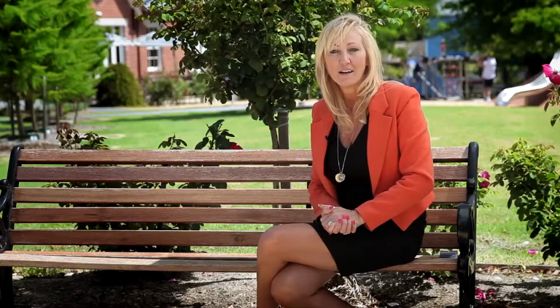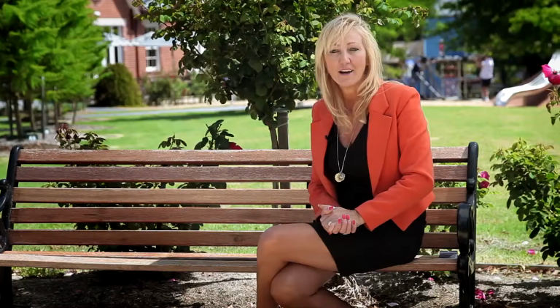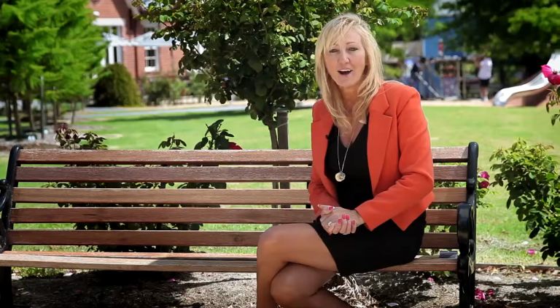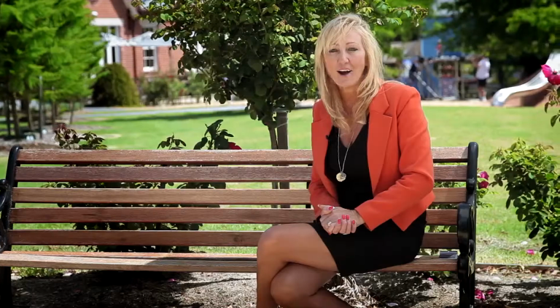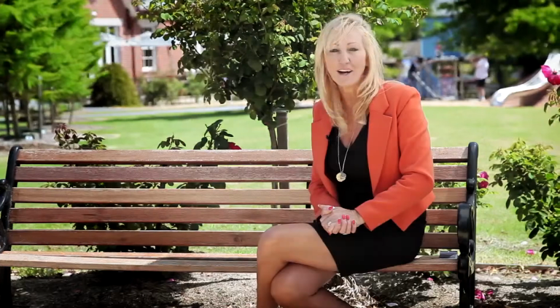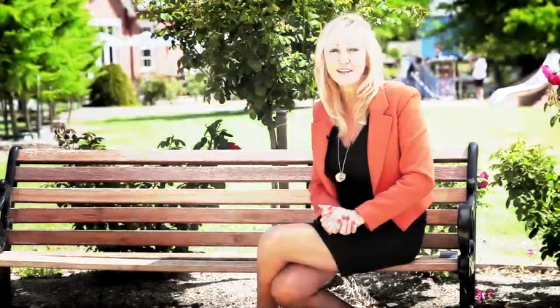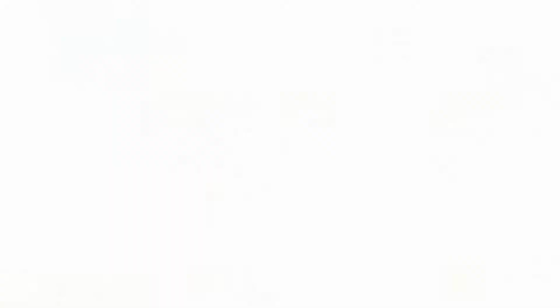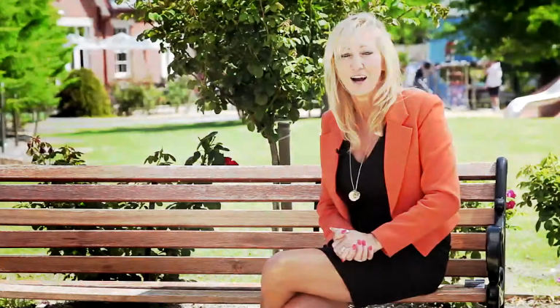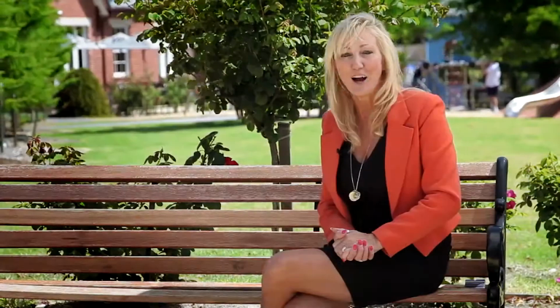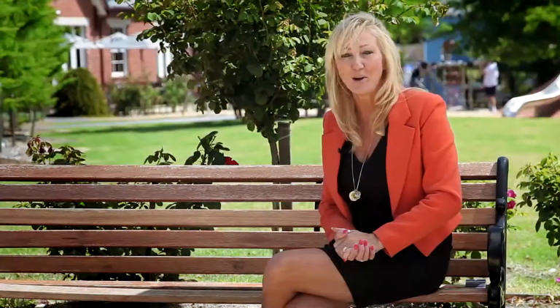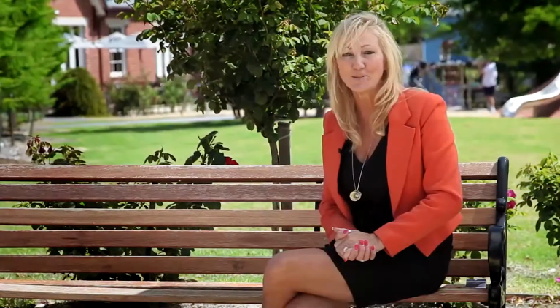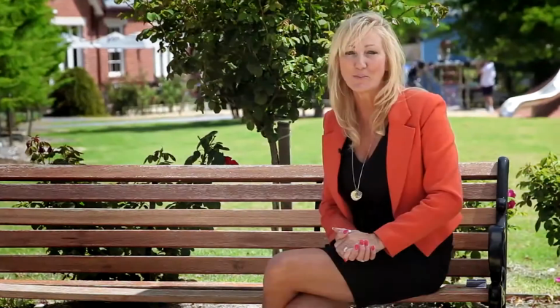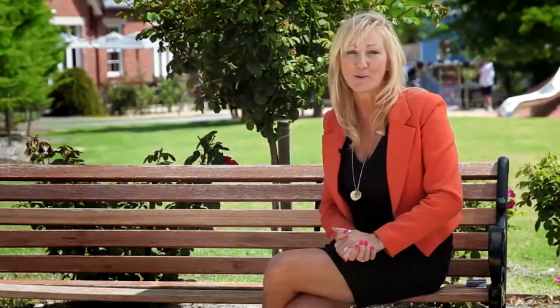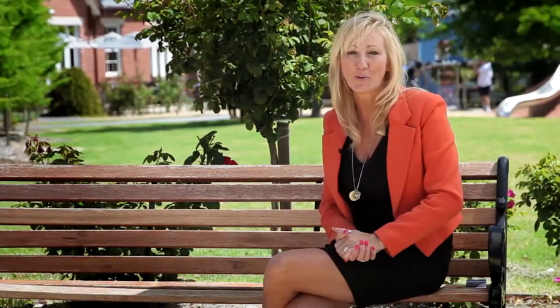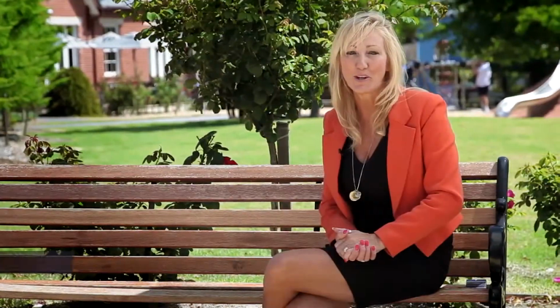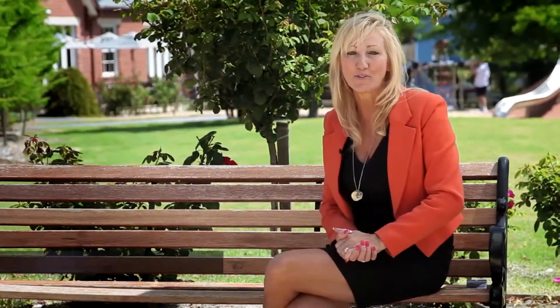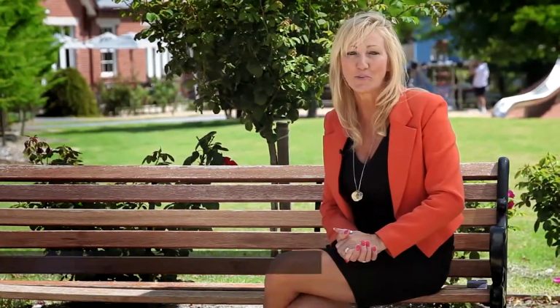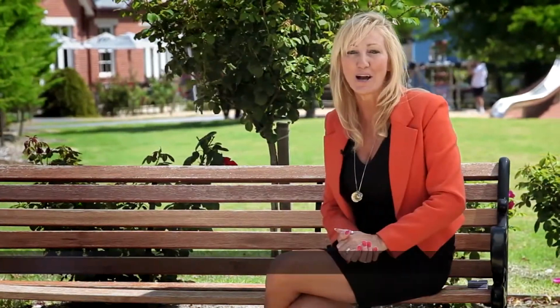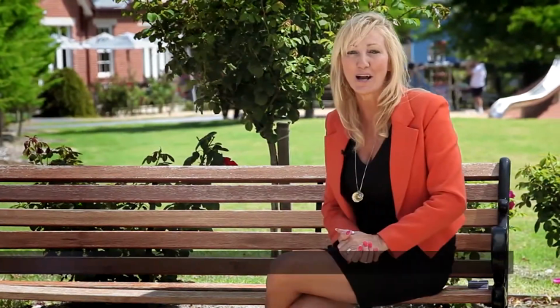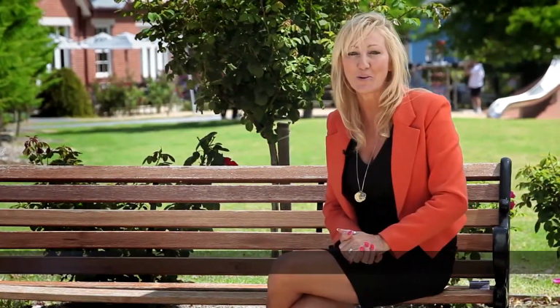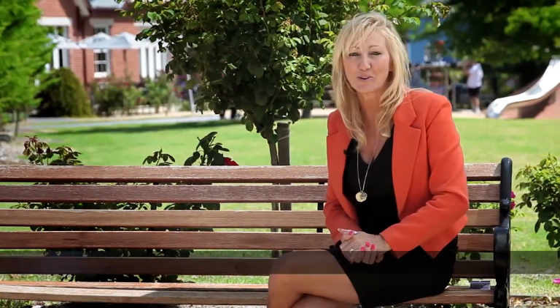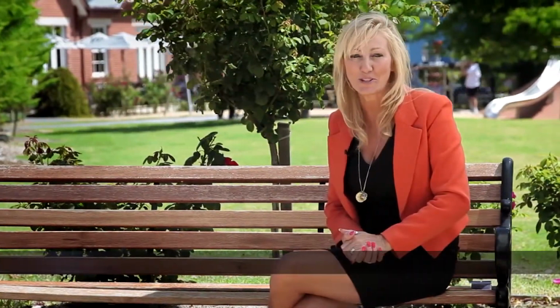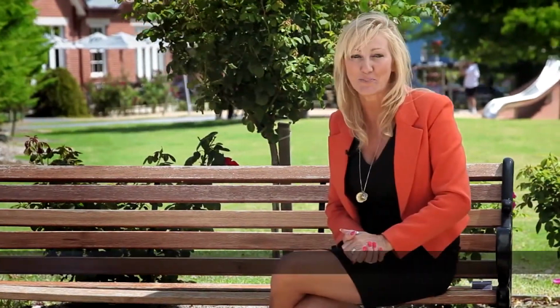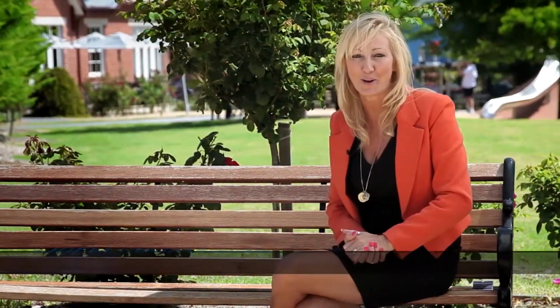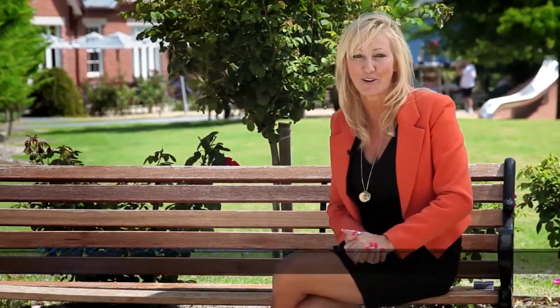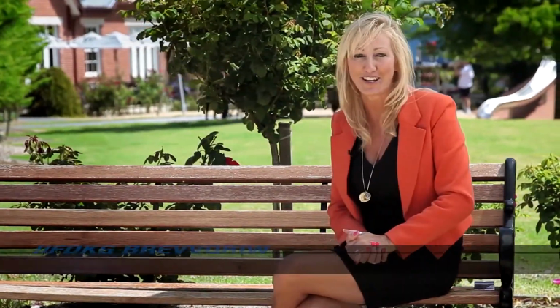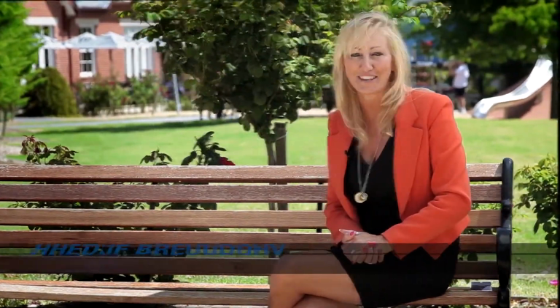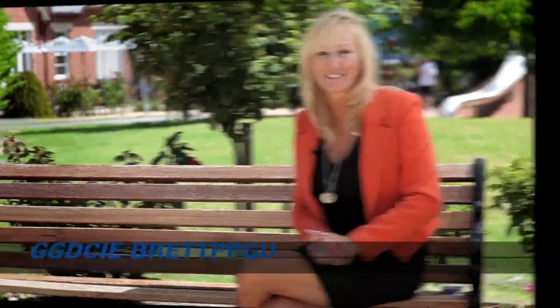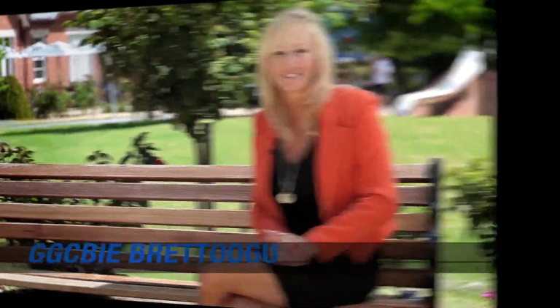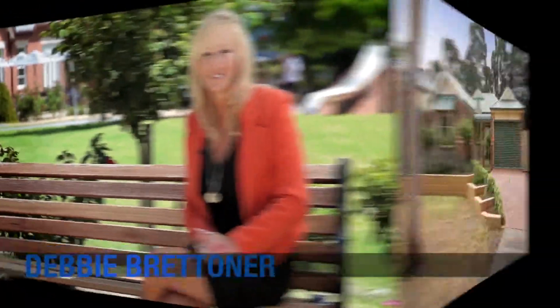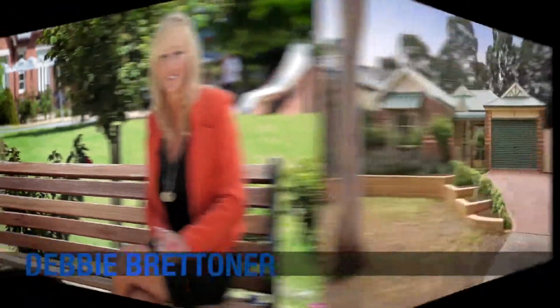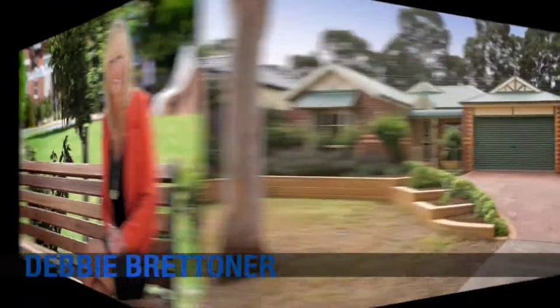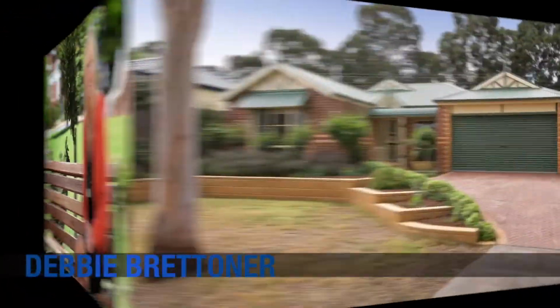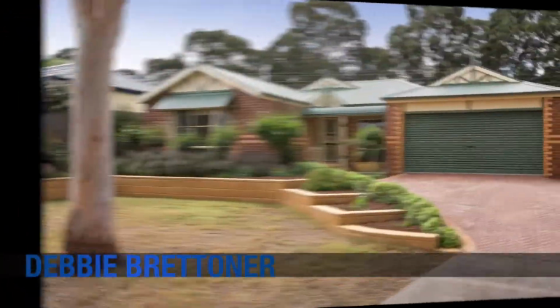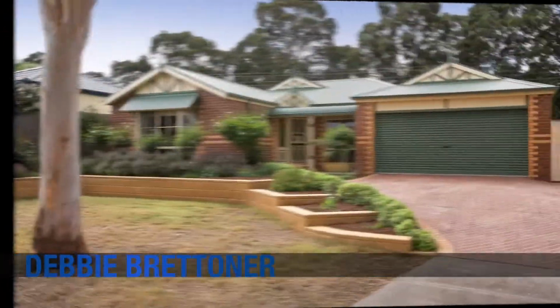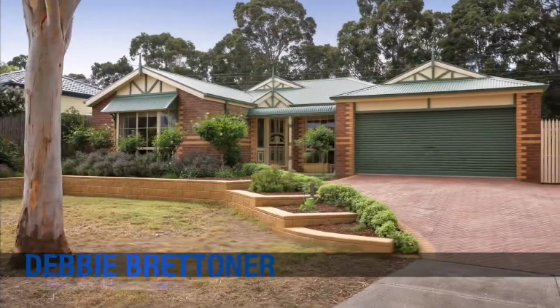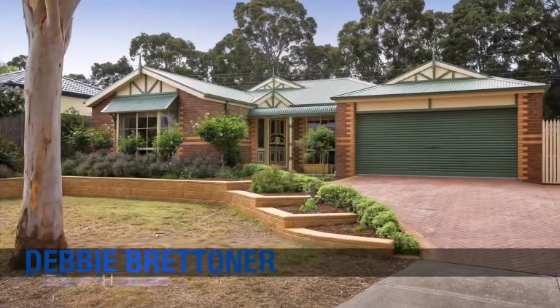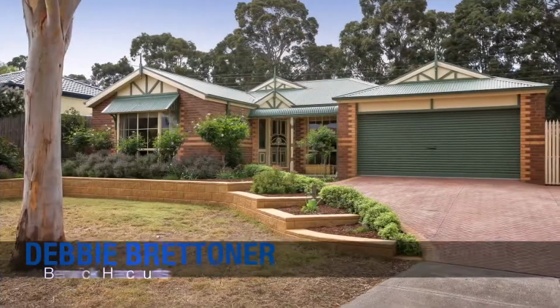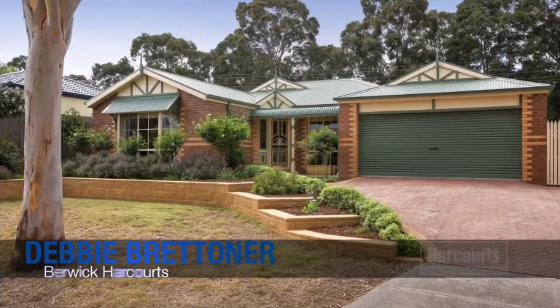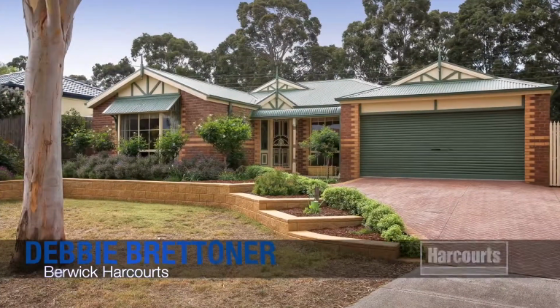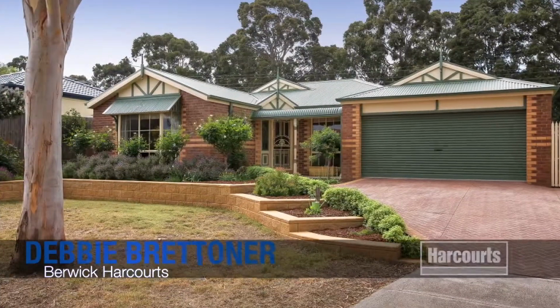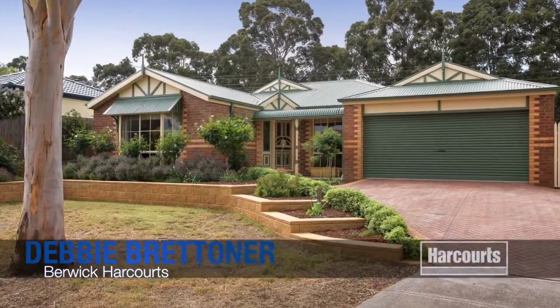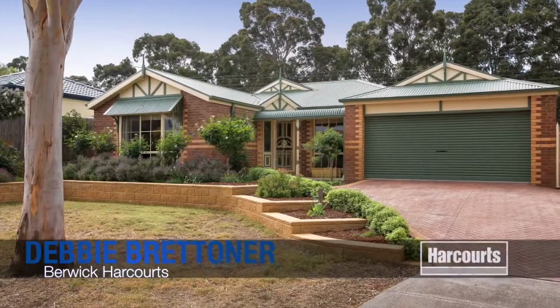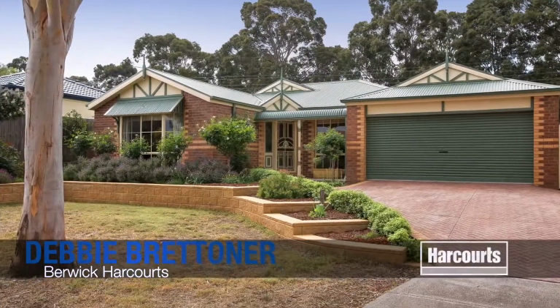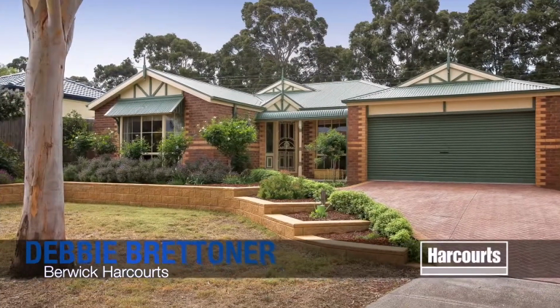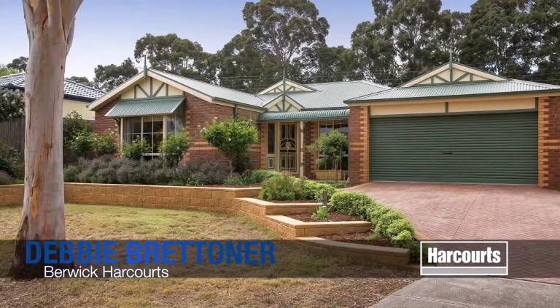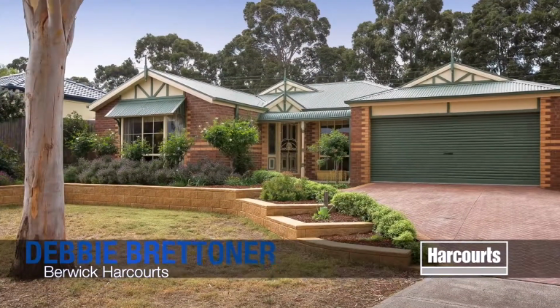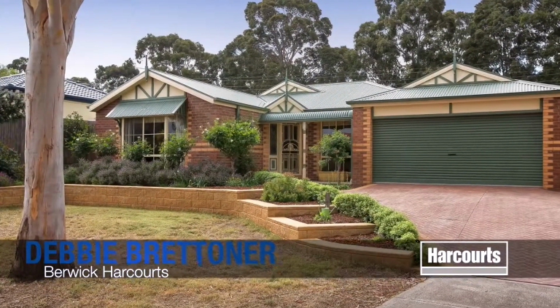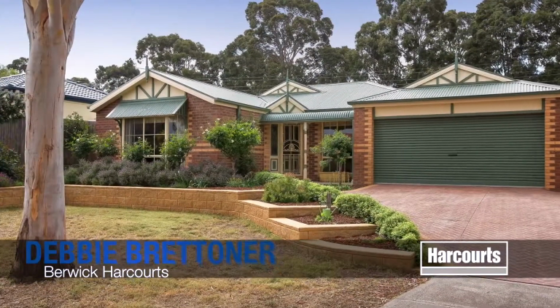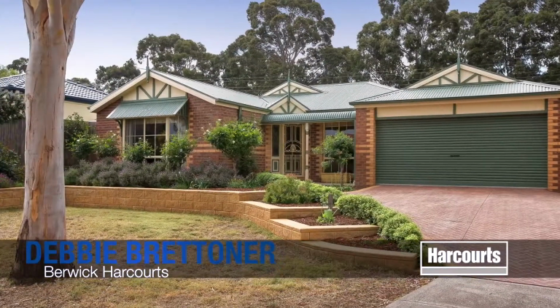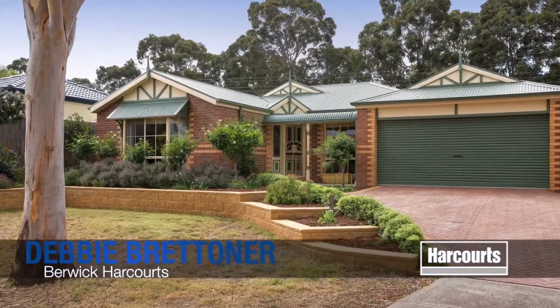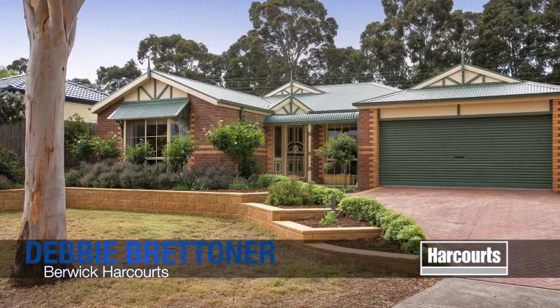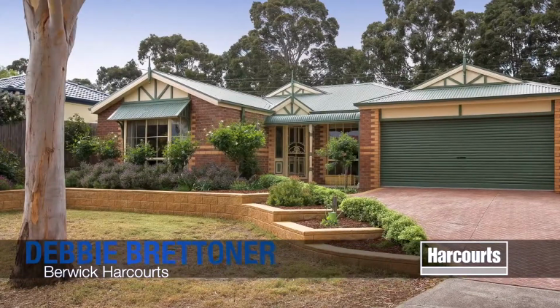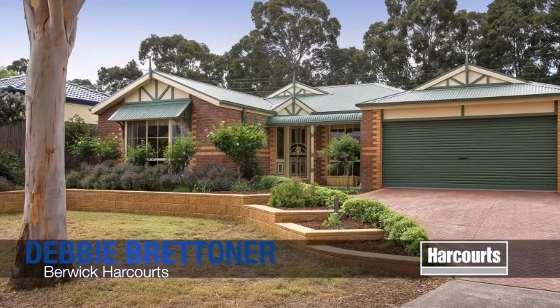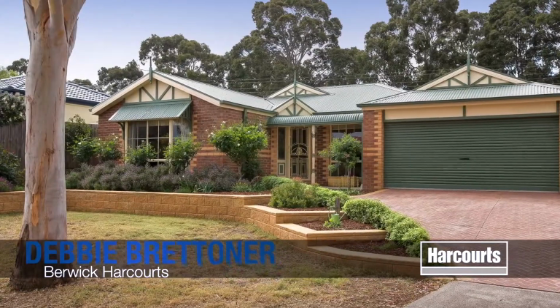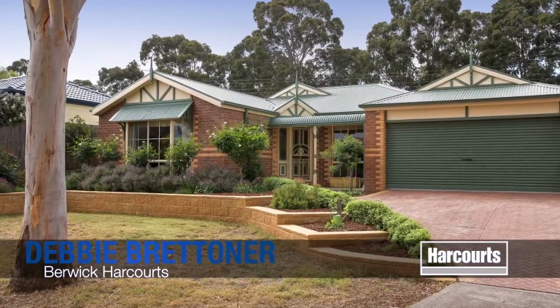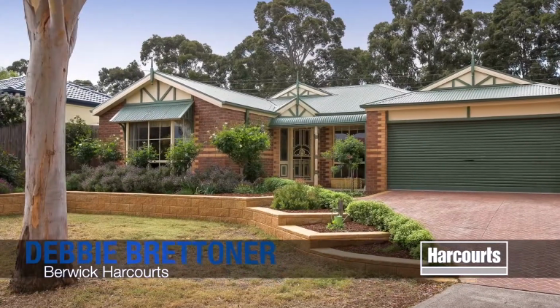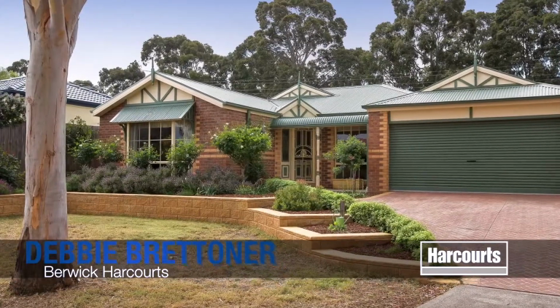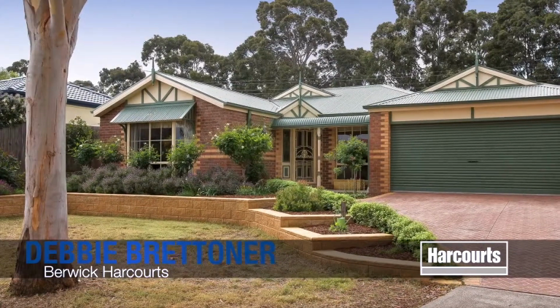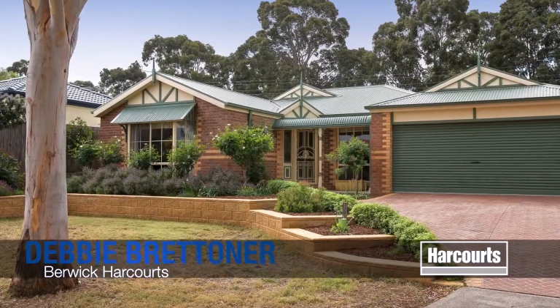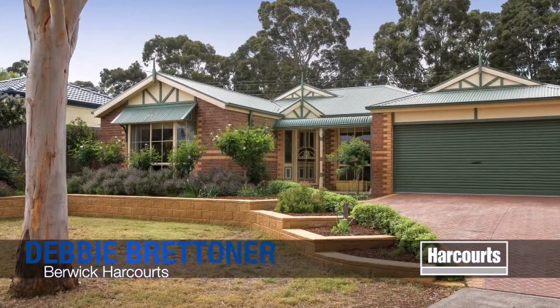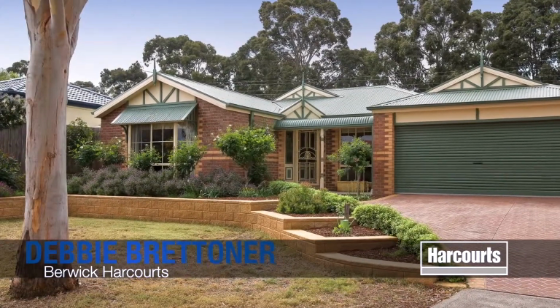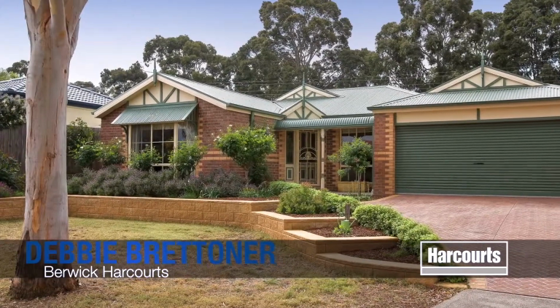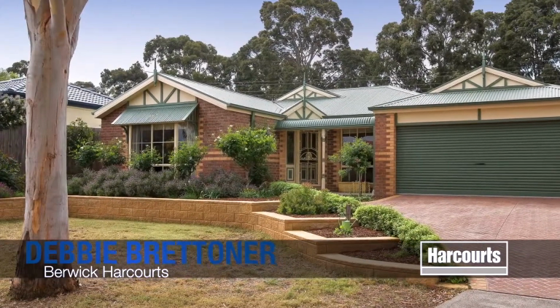Hi, I'm Debbie Brettner from Harcourts in Berwick. Number 15, Ludlow Court, Beaconsfield.